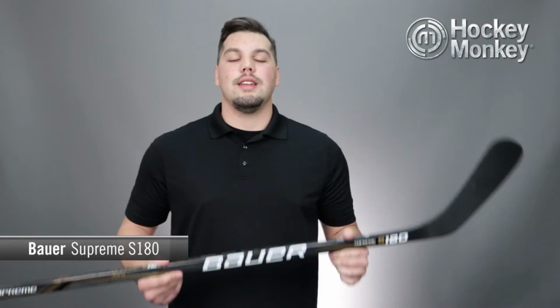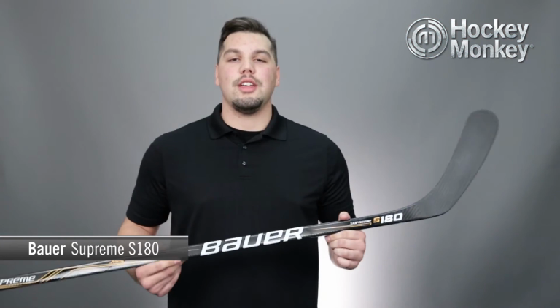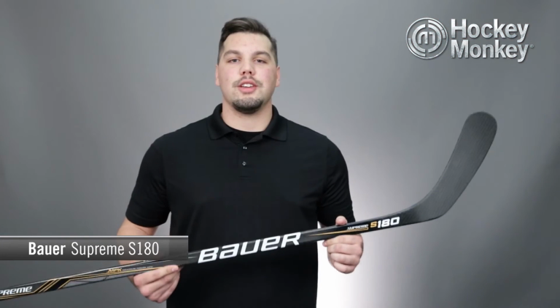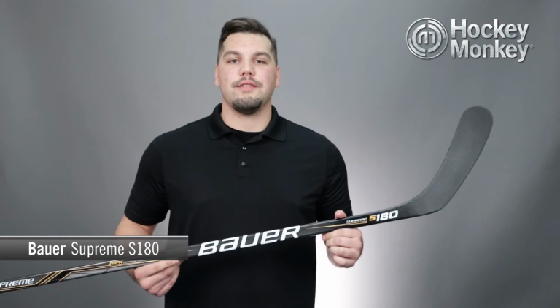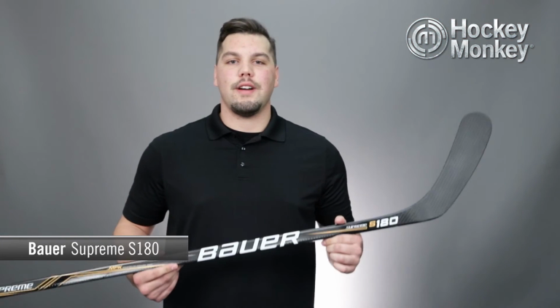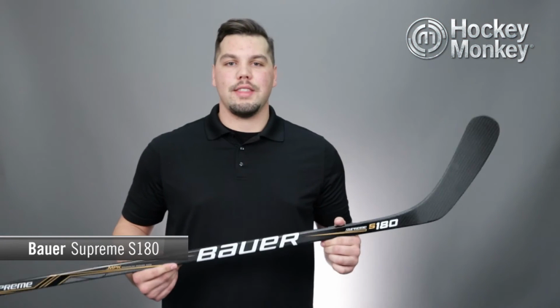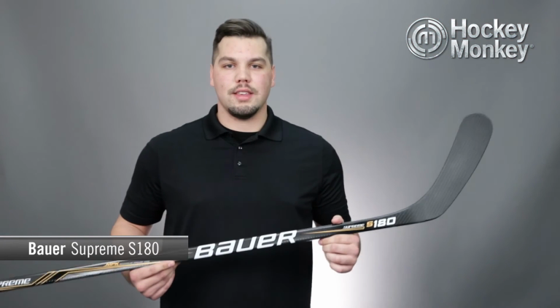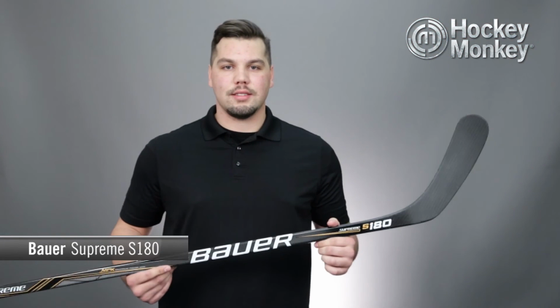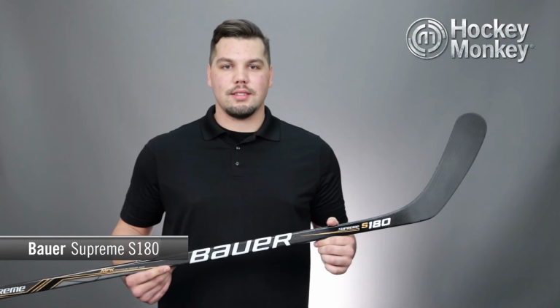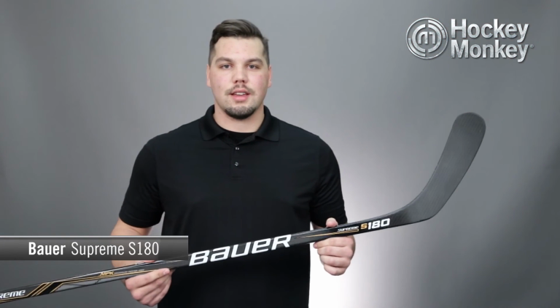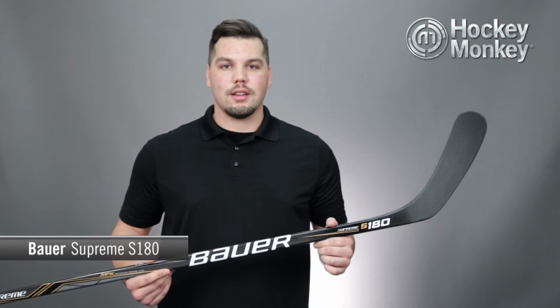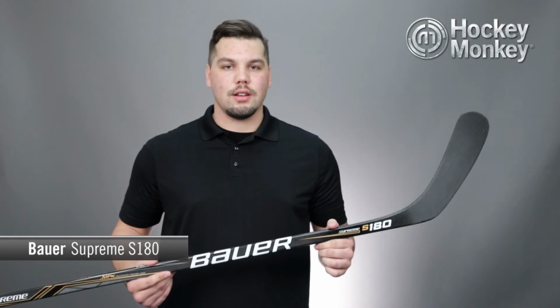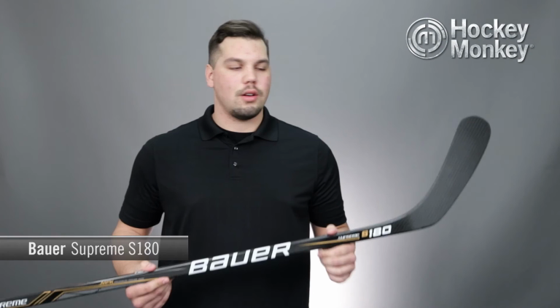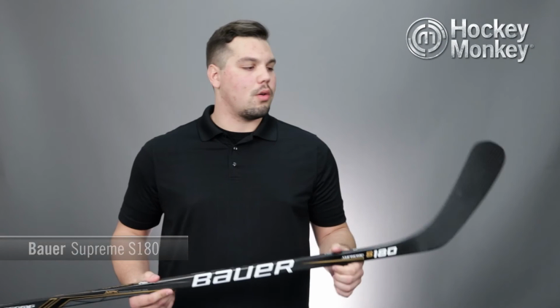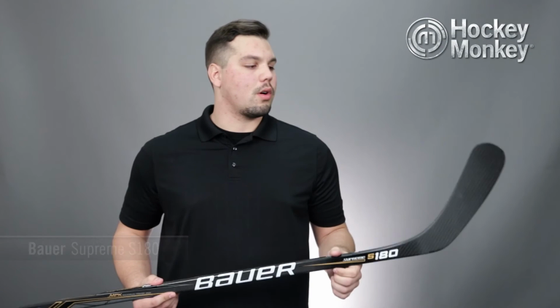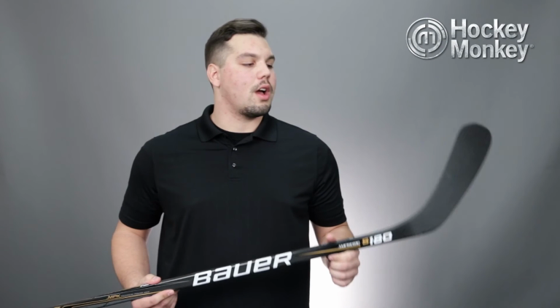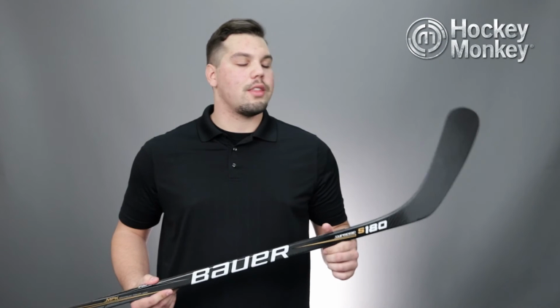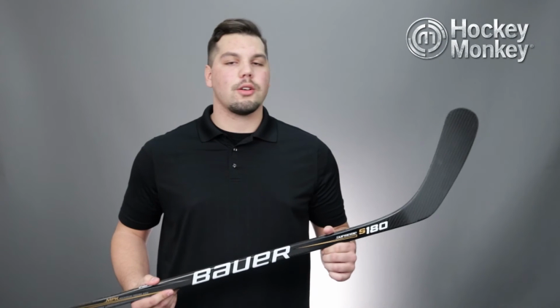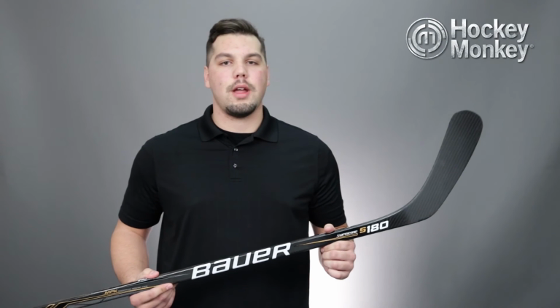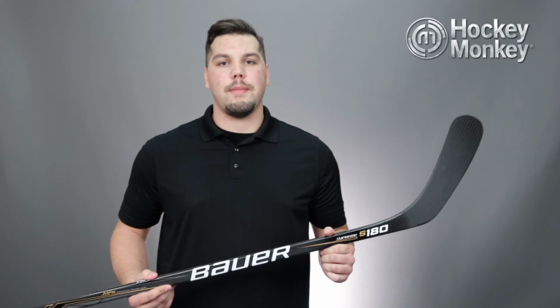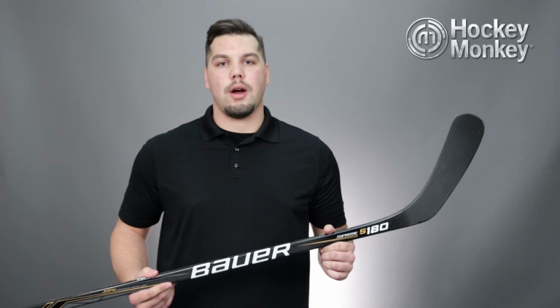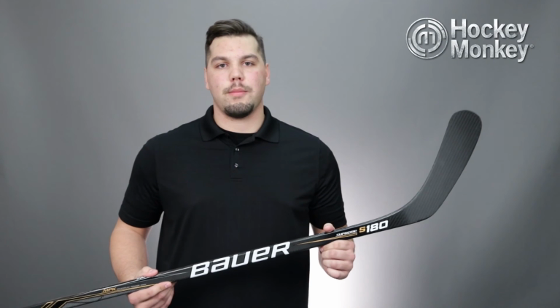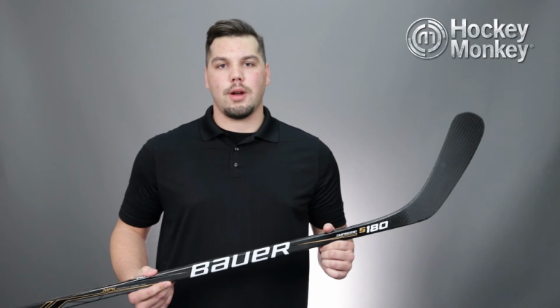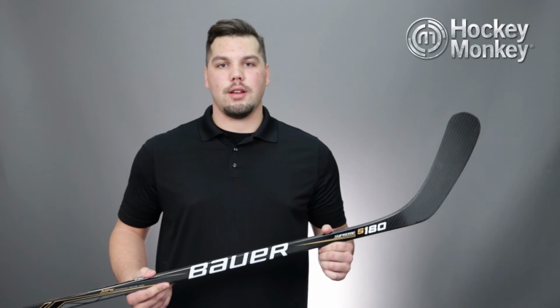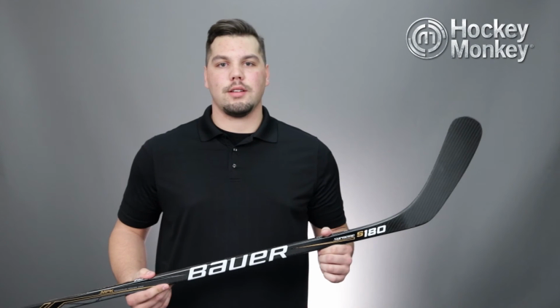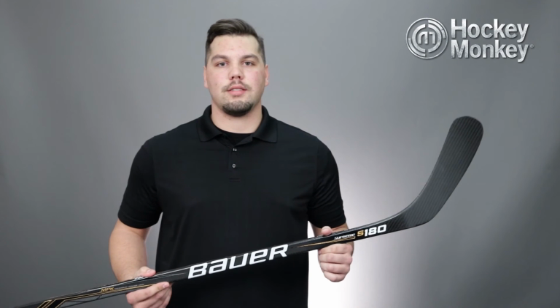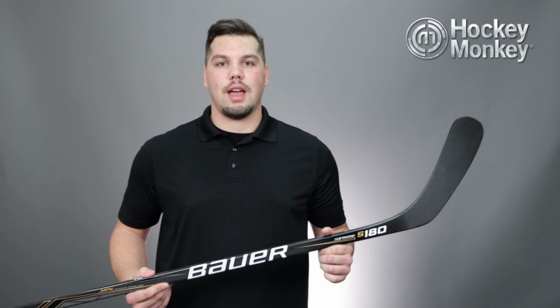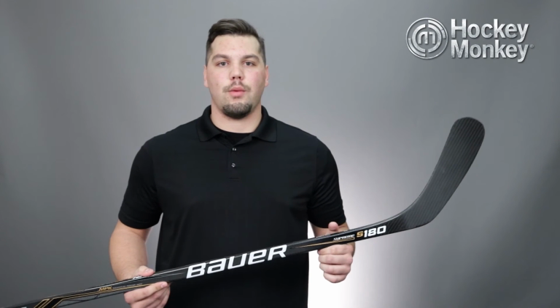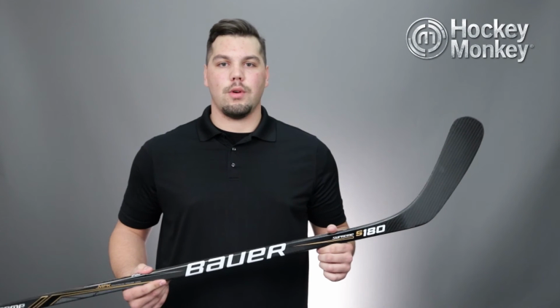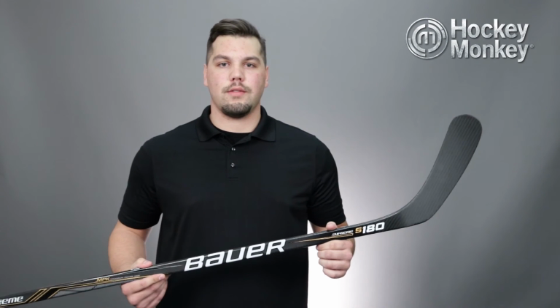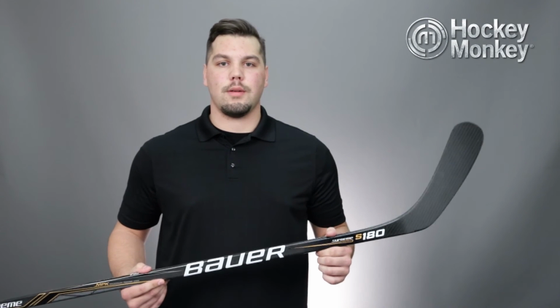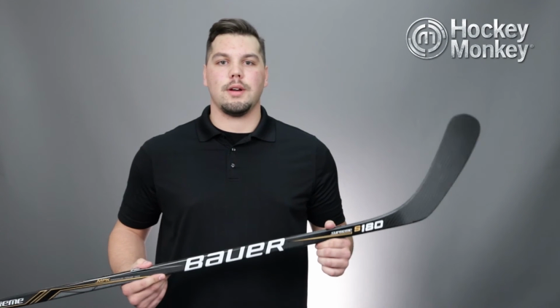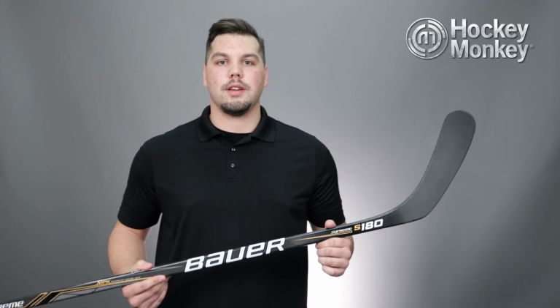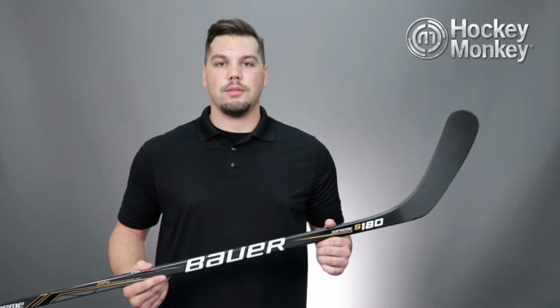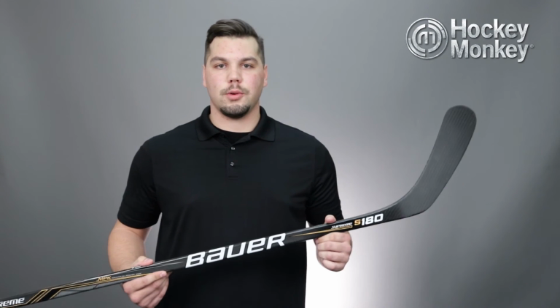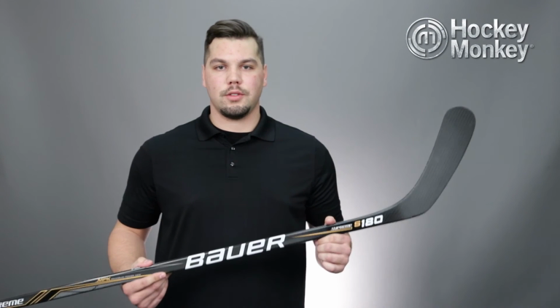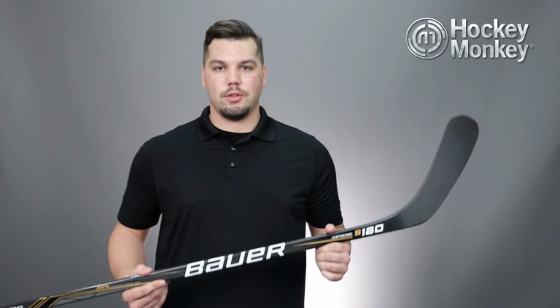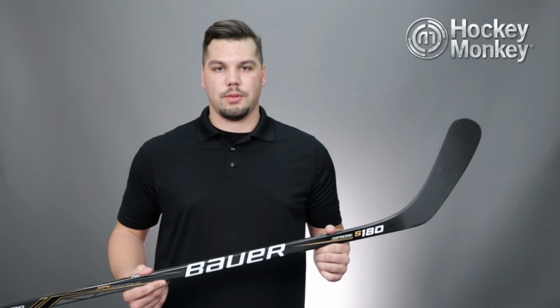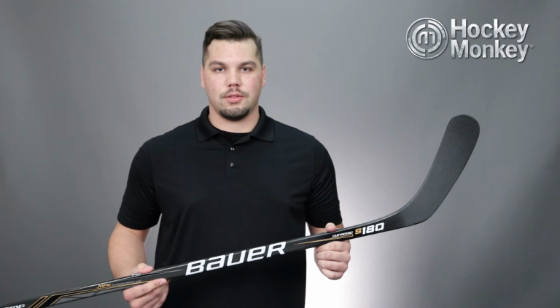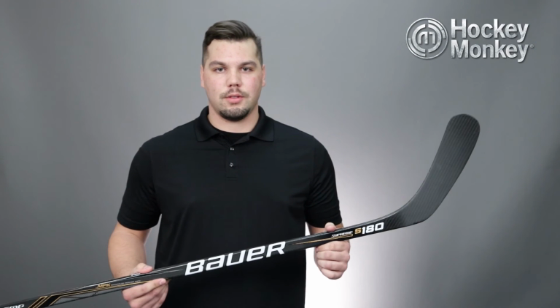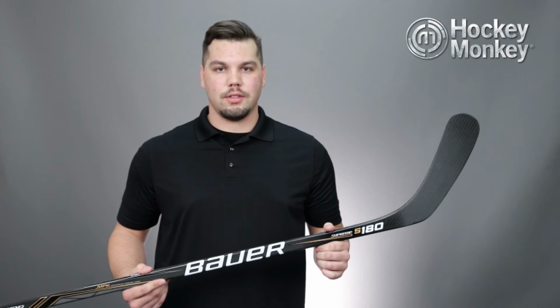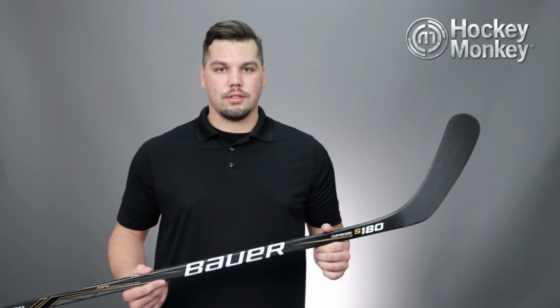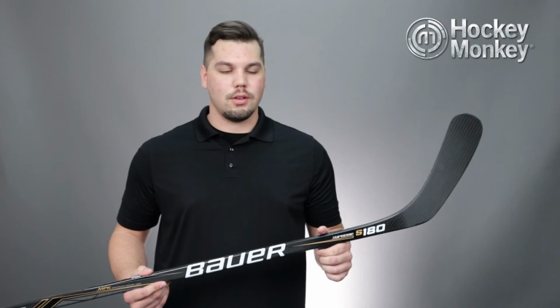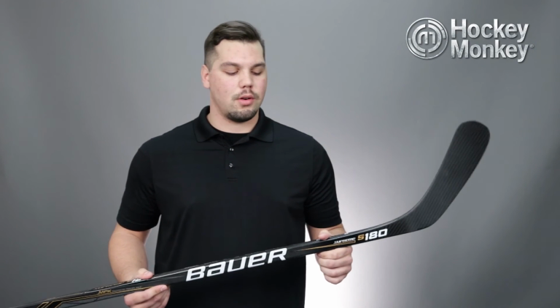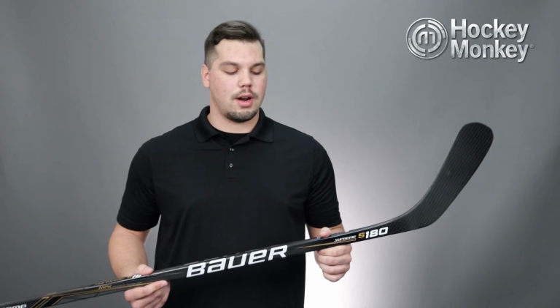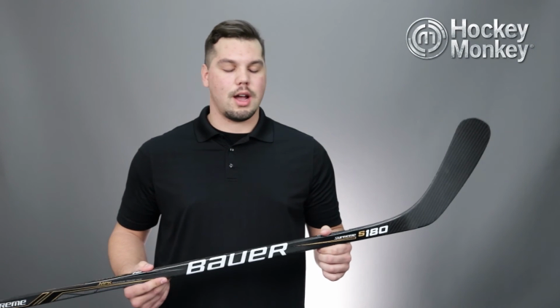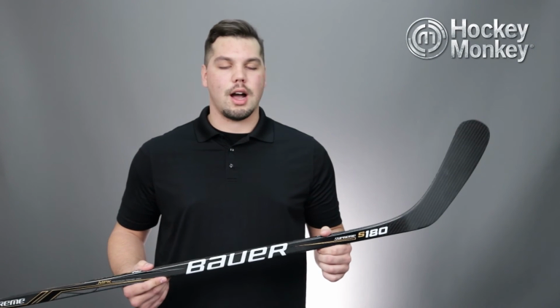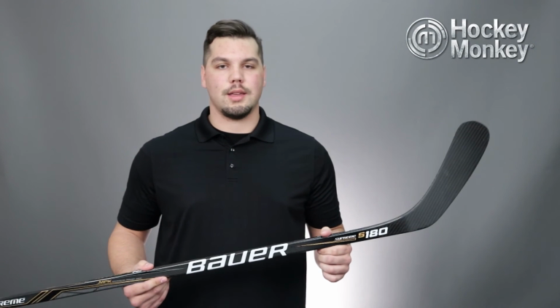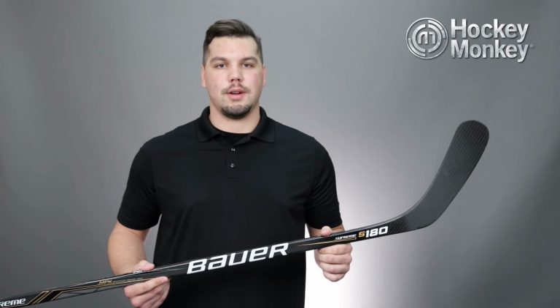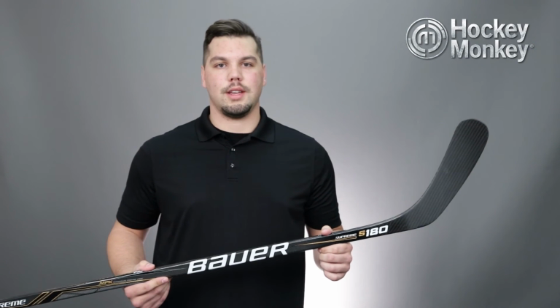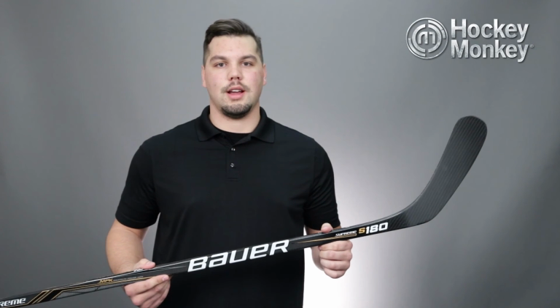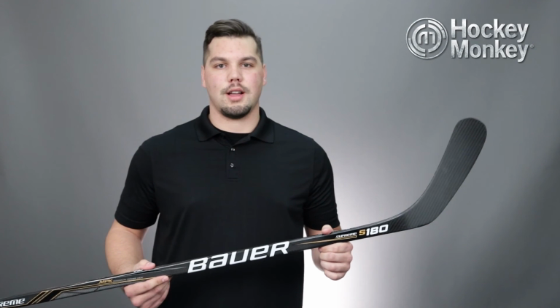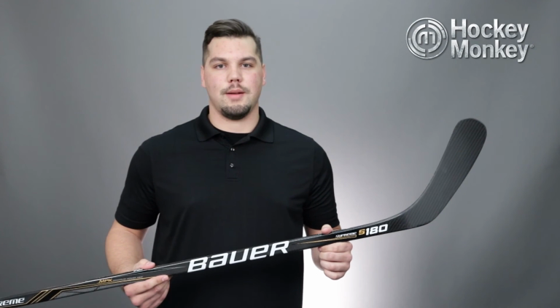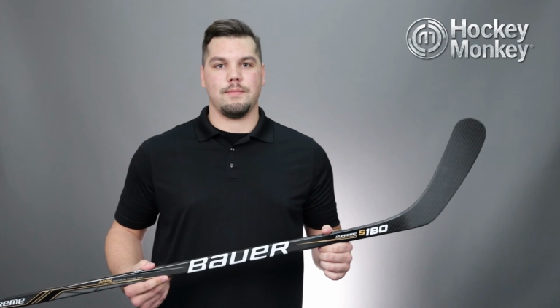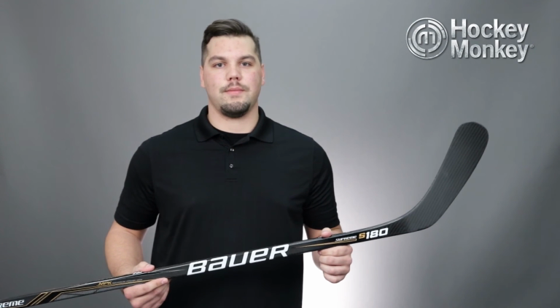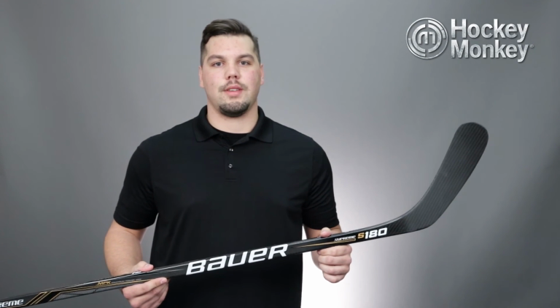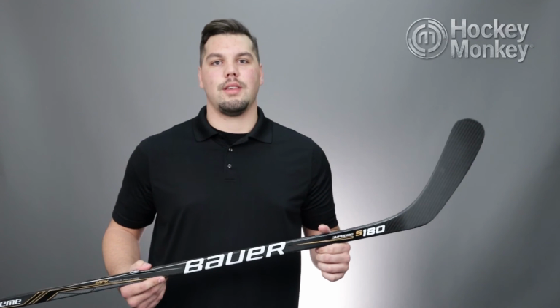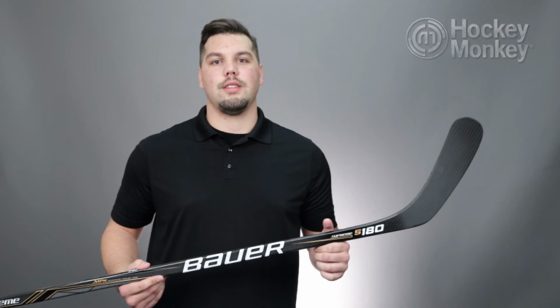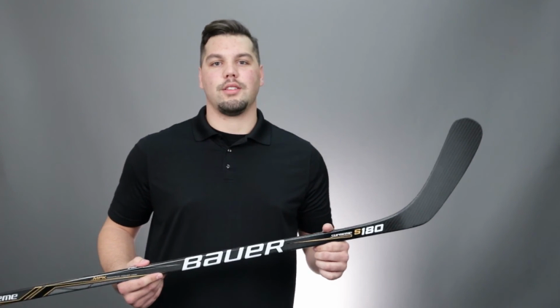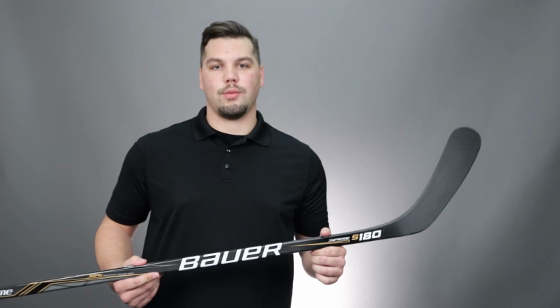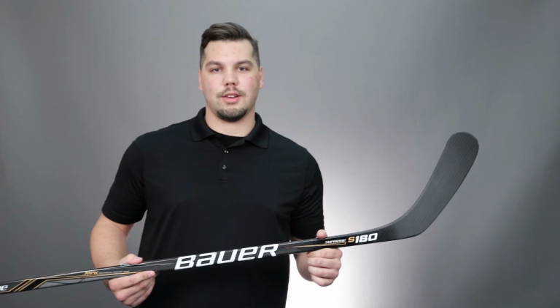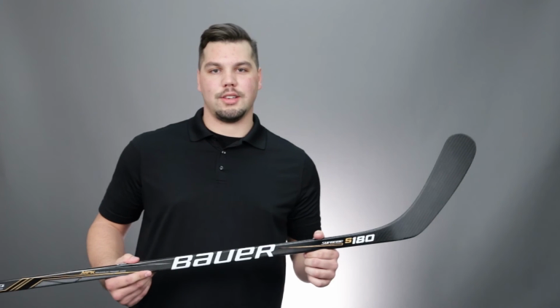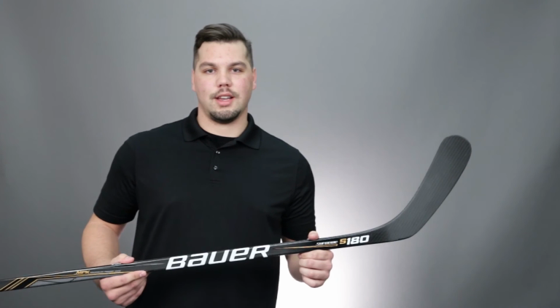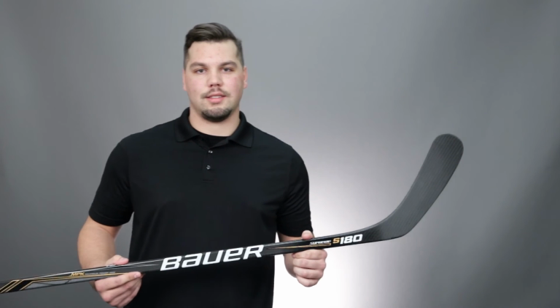You can find this stick or other great Bauer products at one of our Monkey Sports superstores or at HockeyMonkey.com. Thanks for watching!